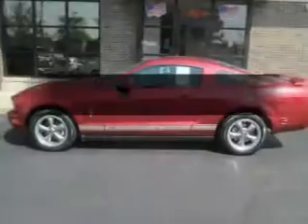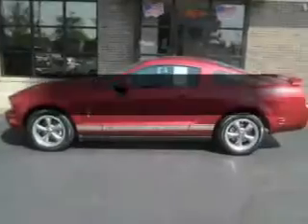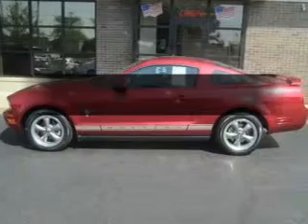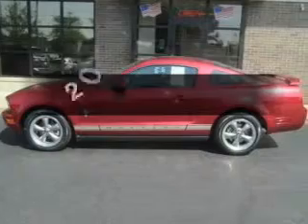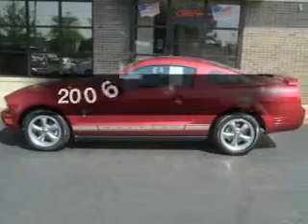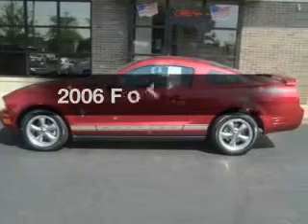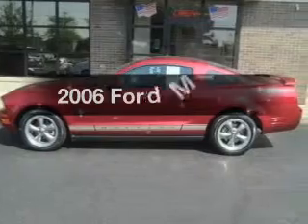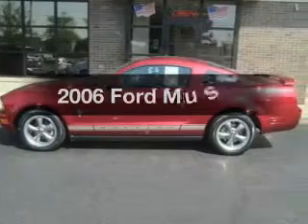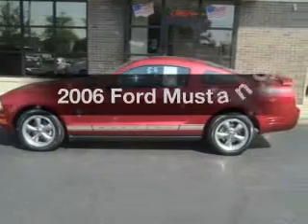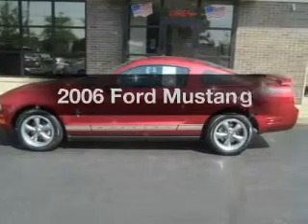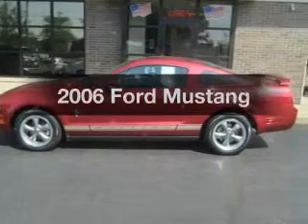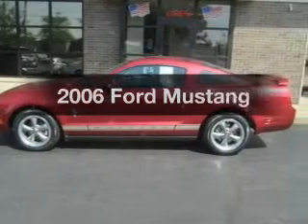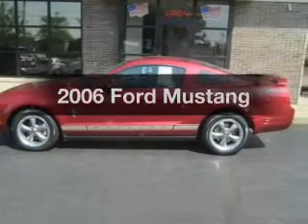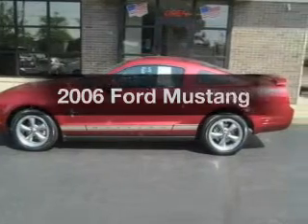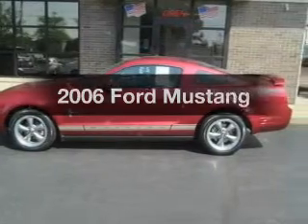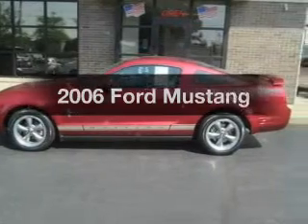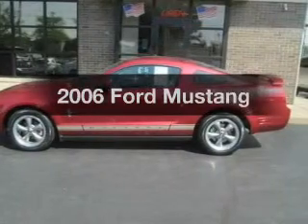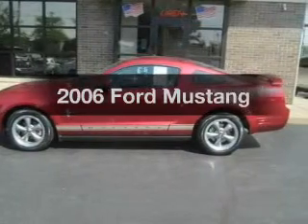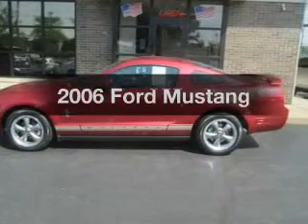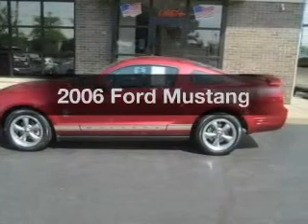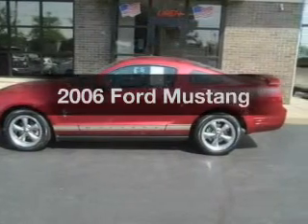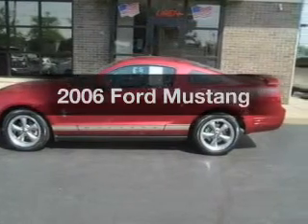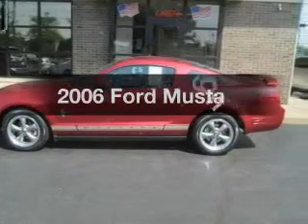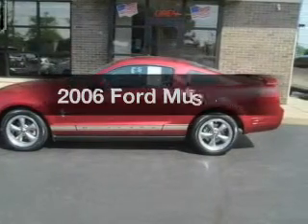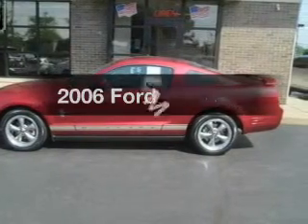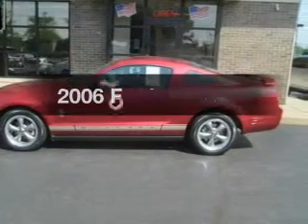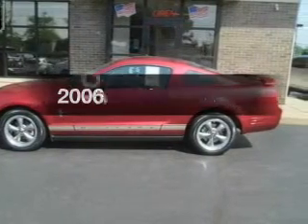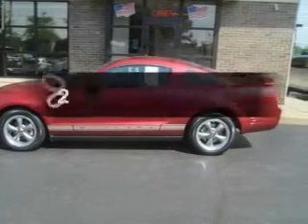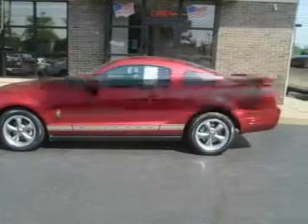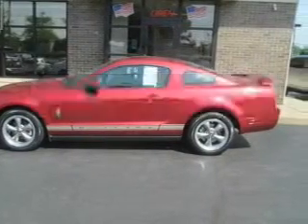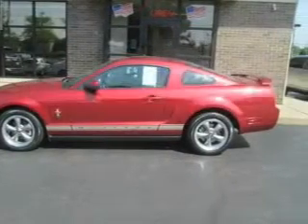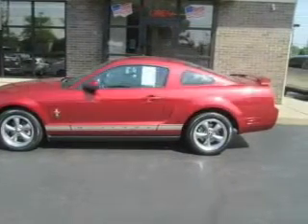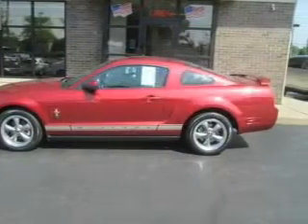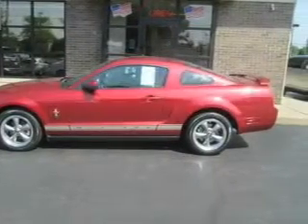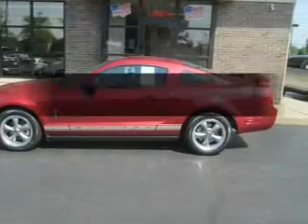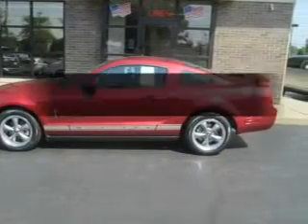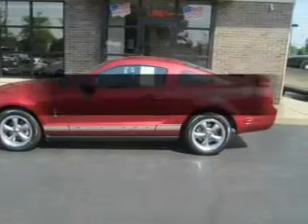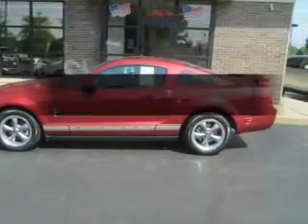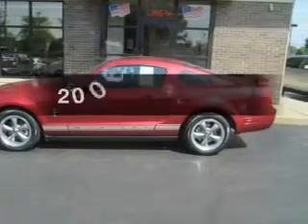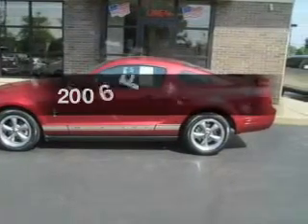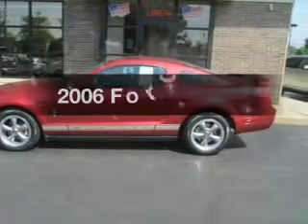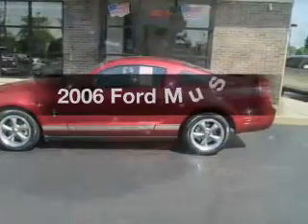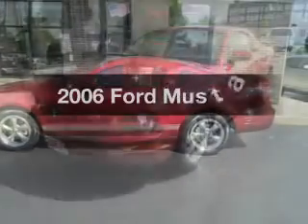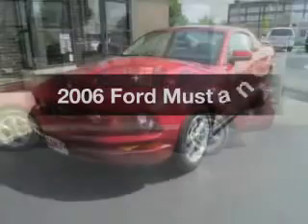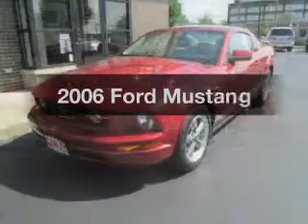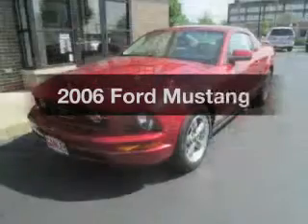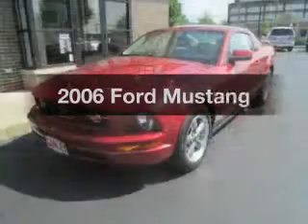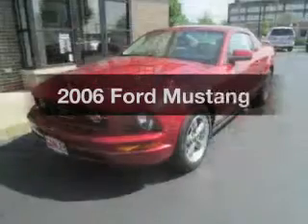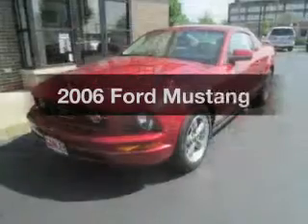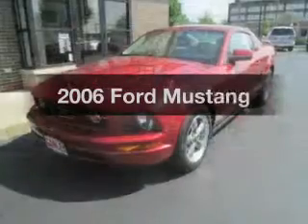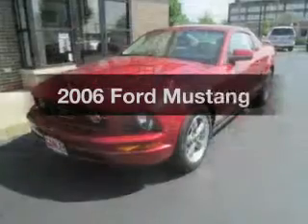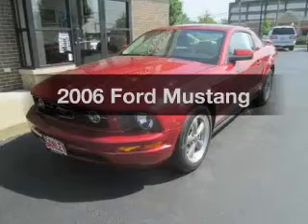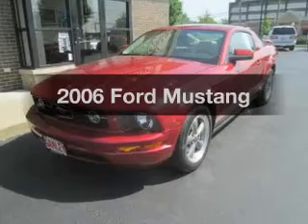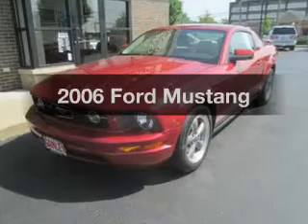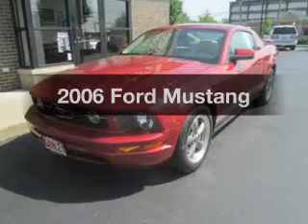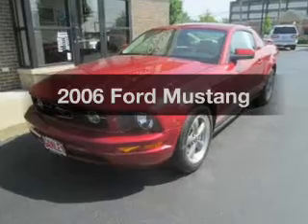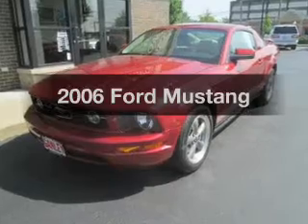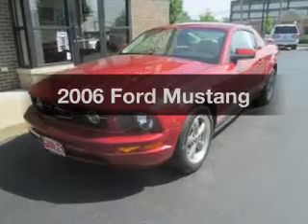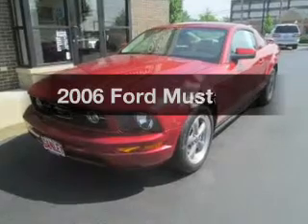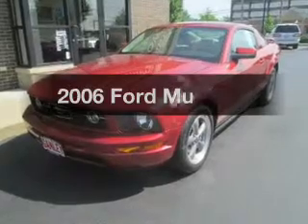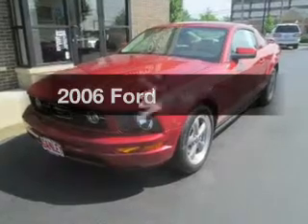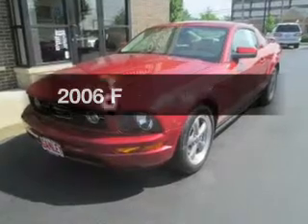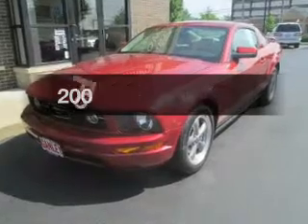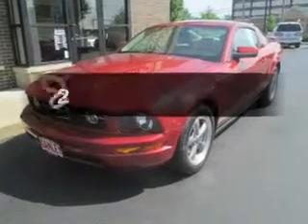Imagine yourself in this 2006 Ford Mustang. Everything you need under one roof with this great vehicle.